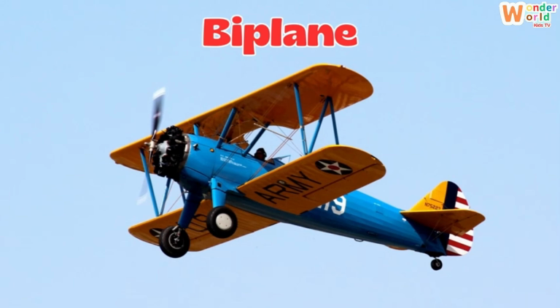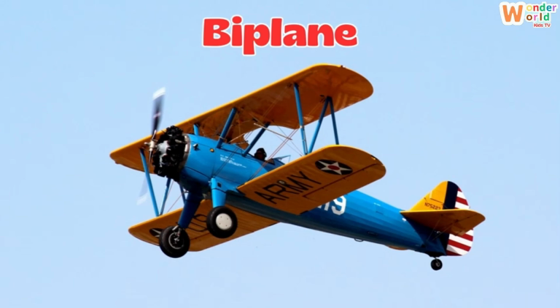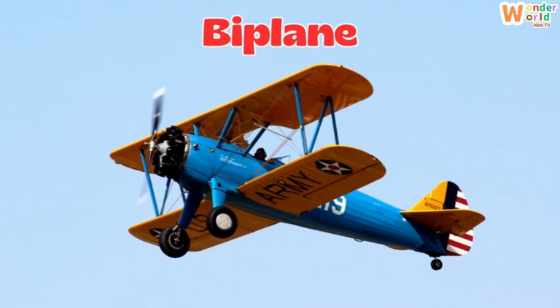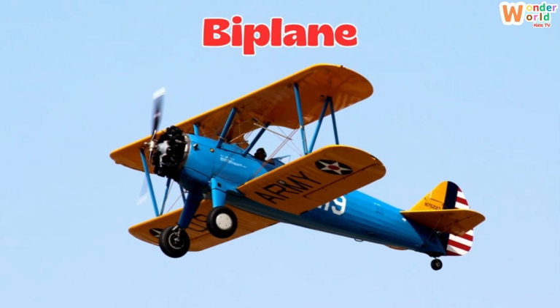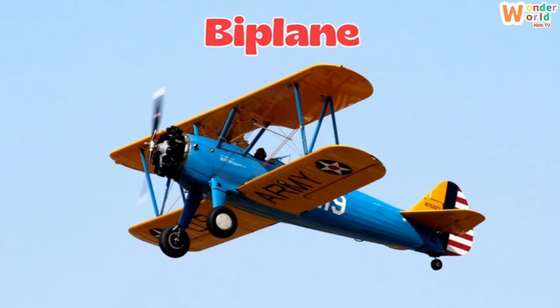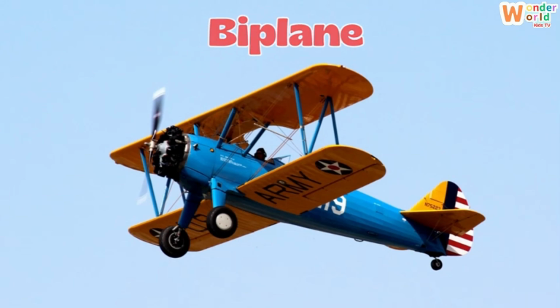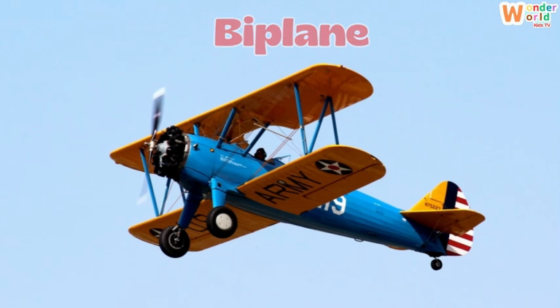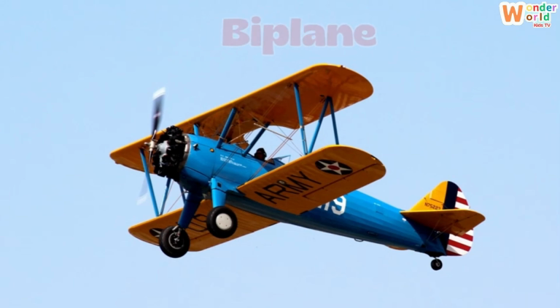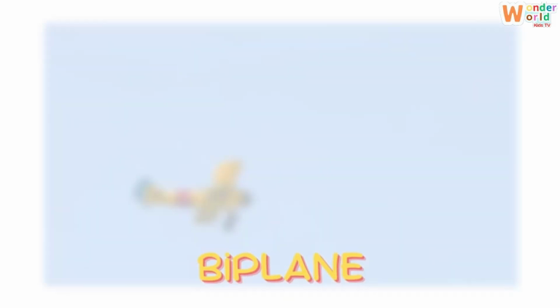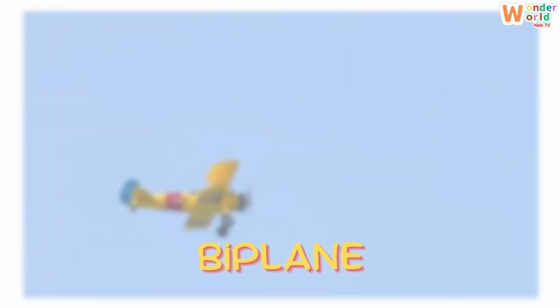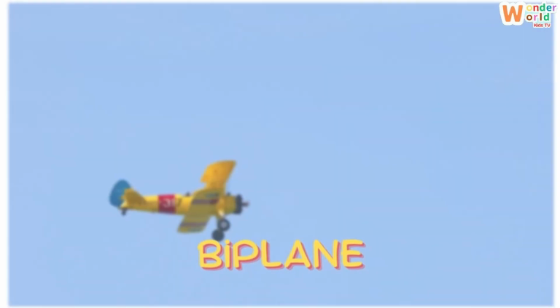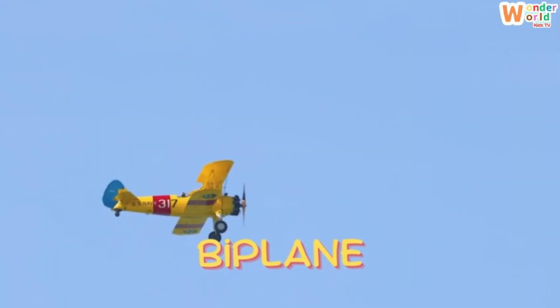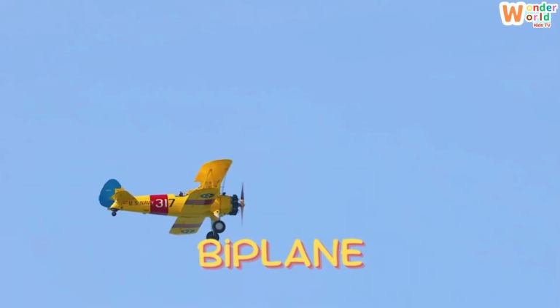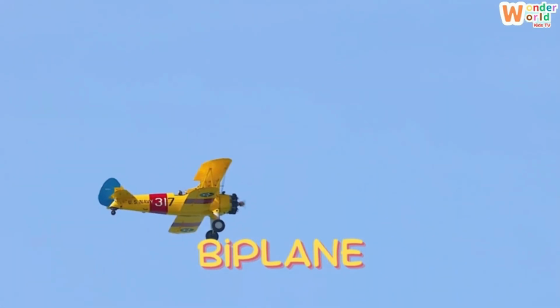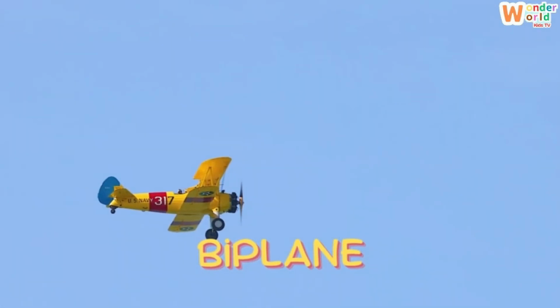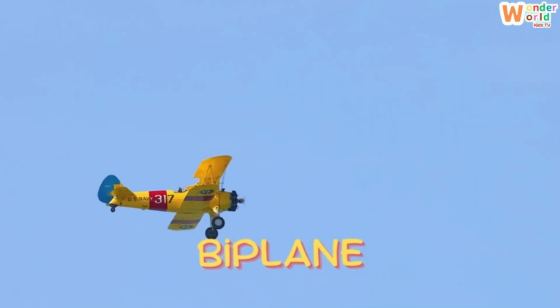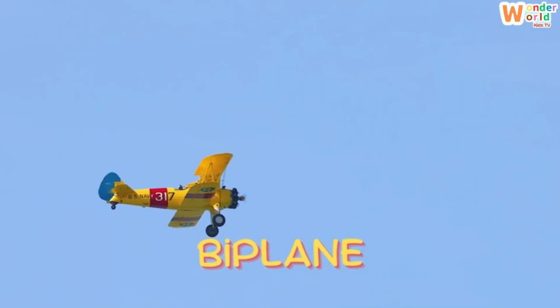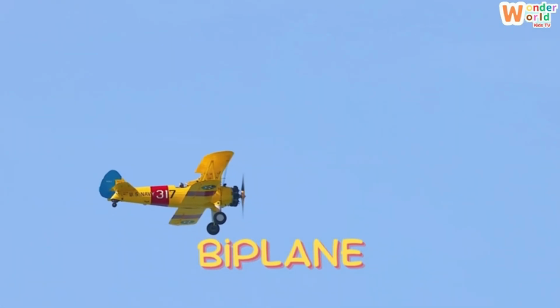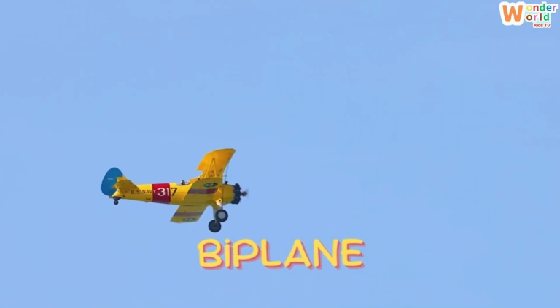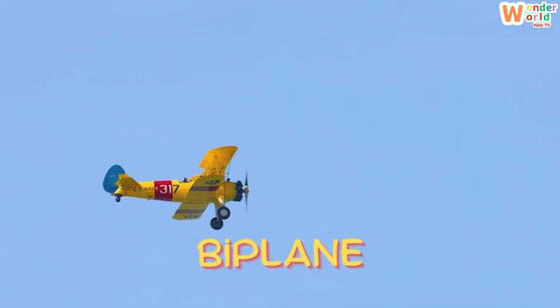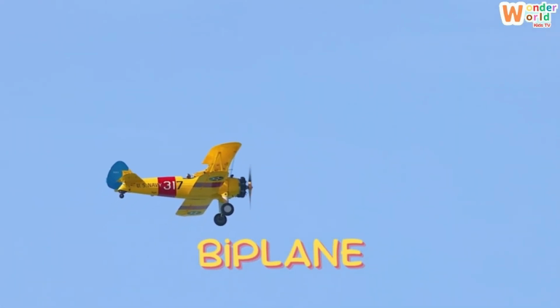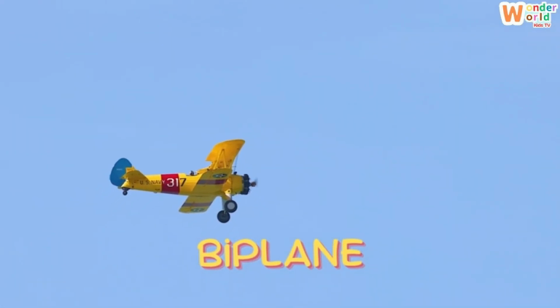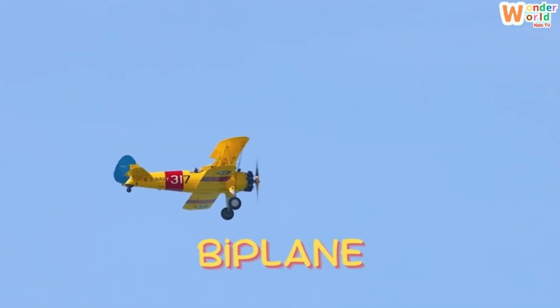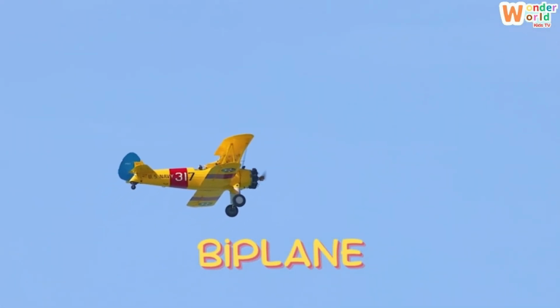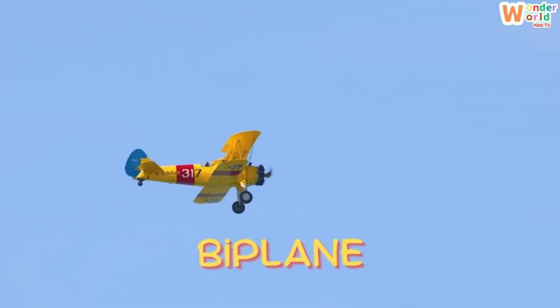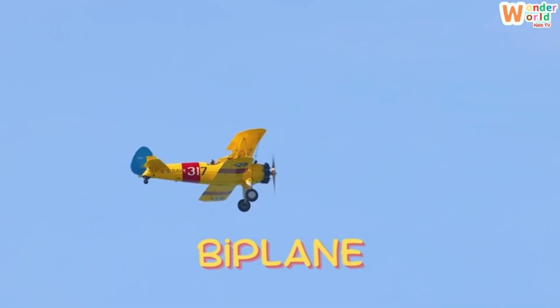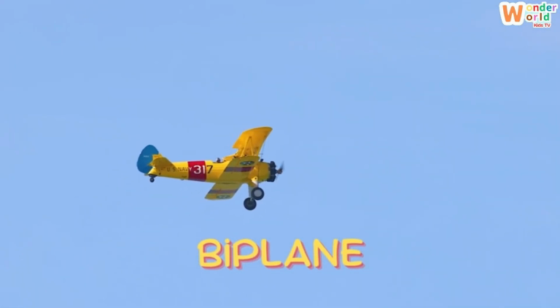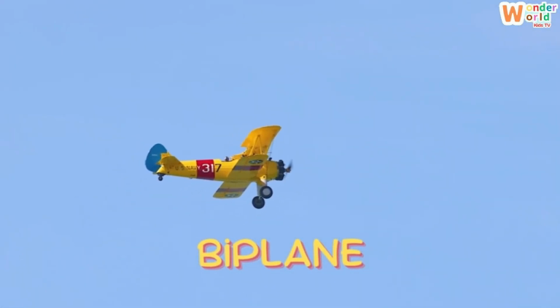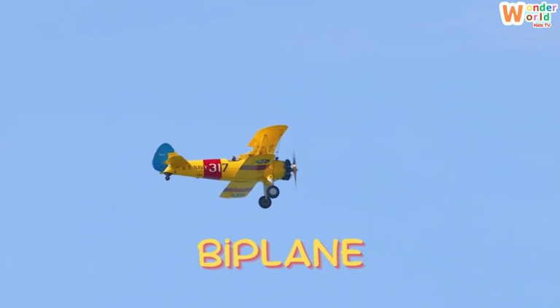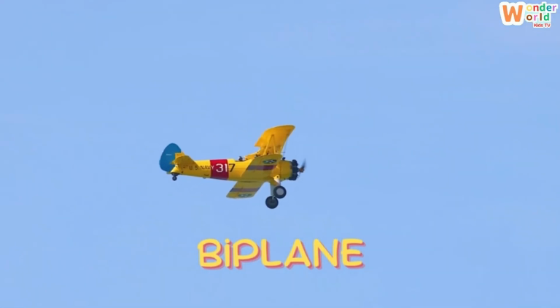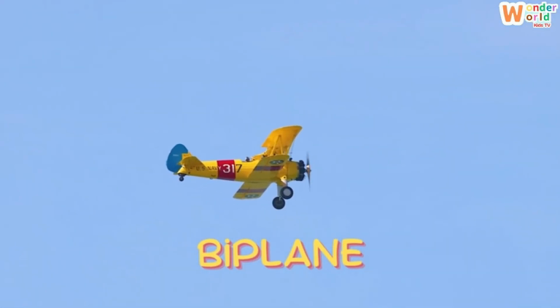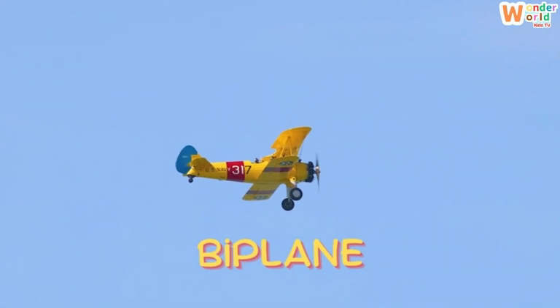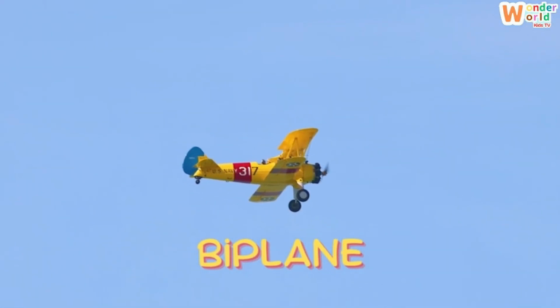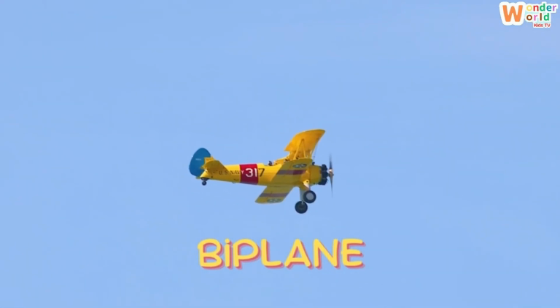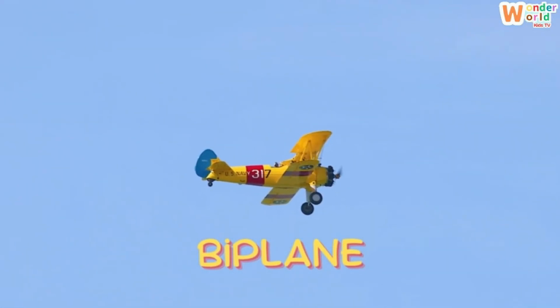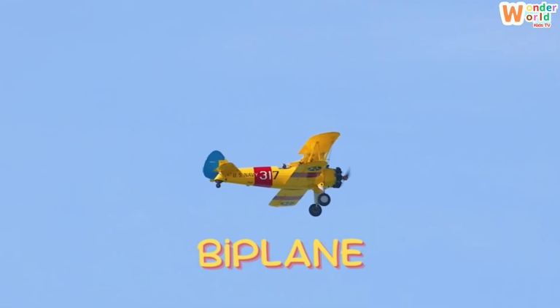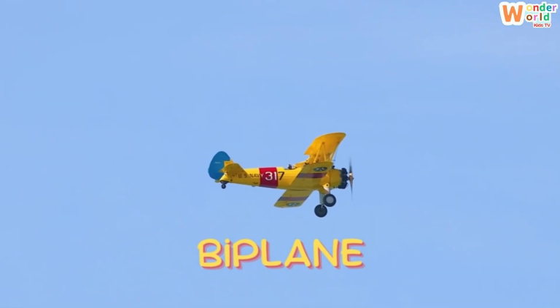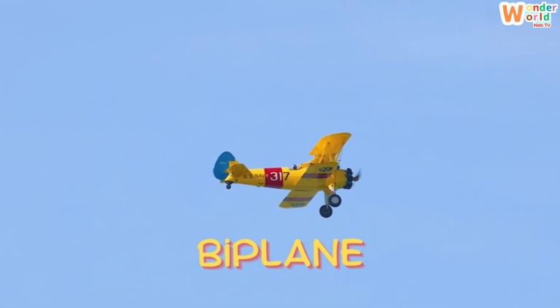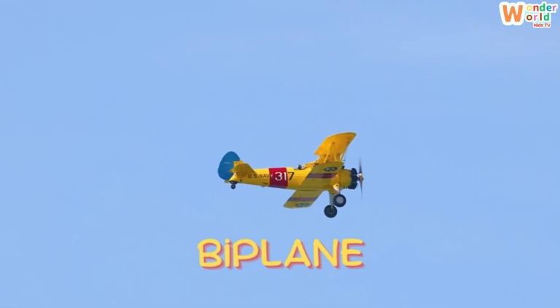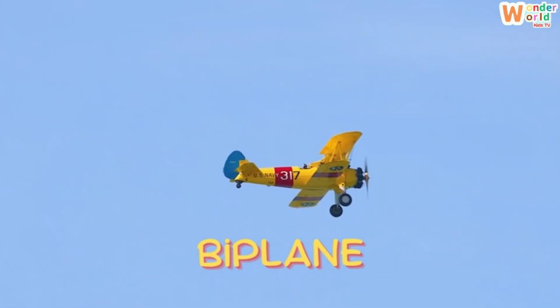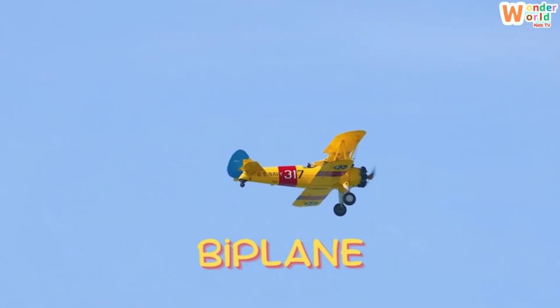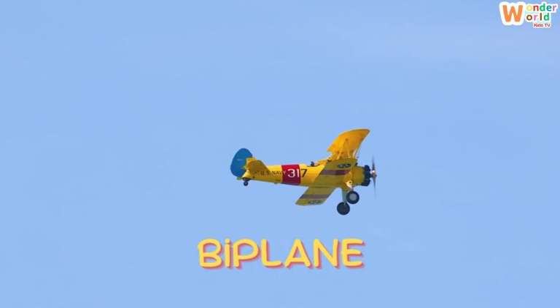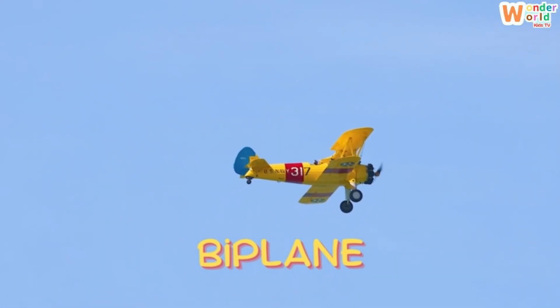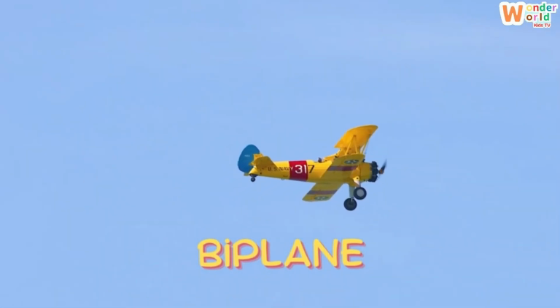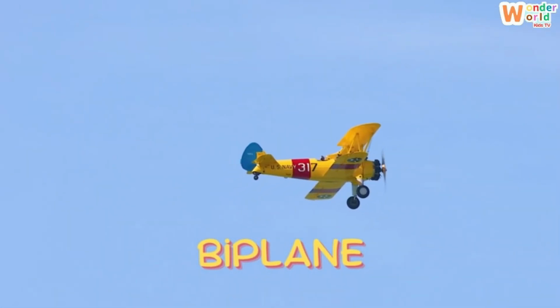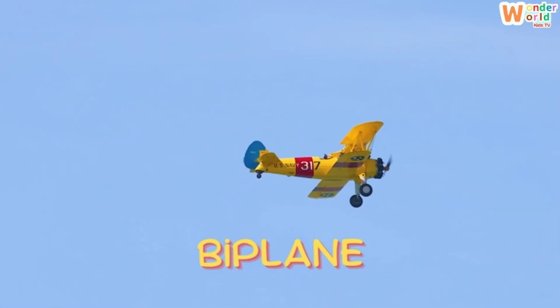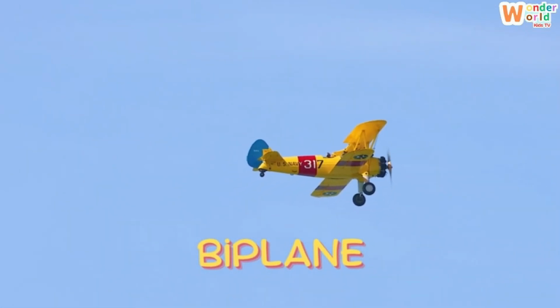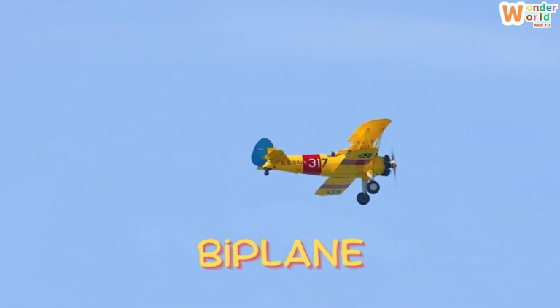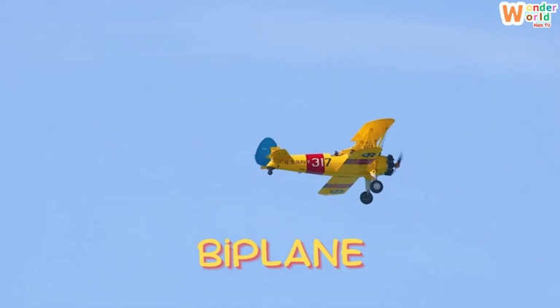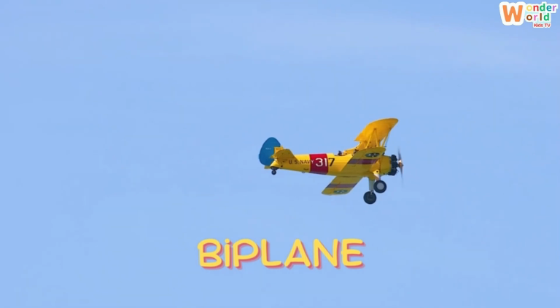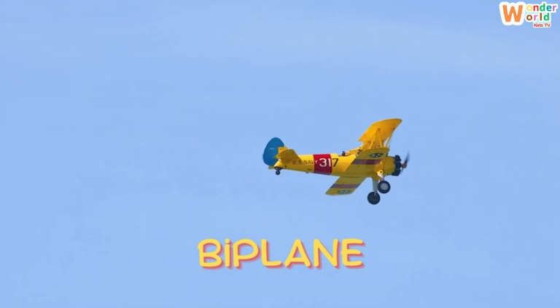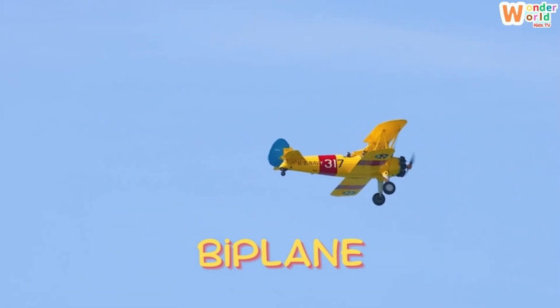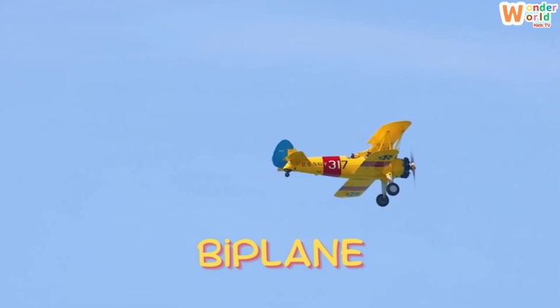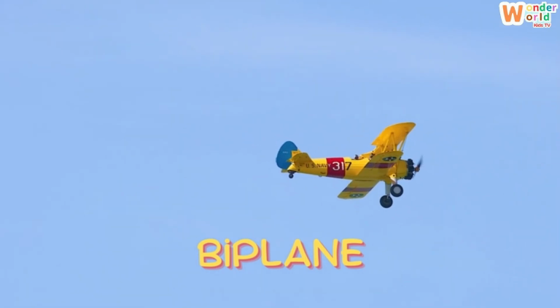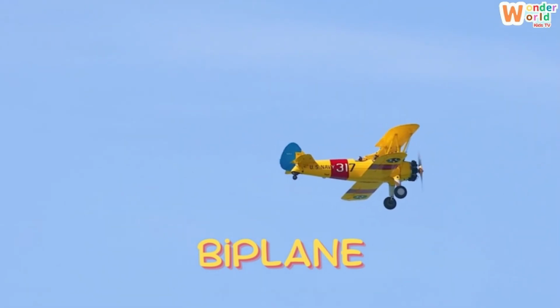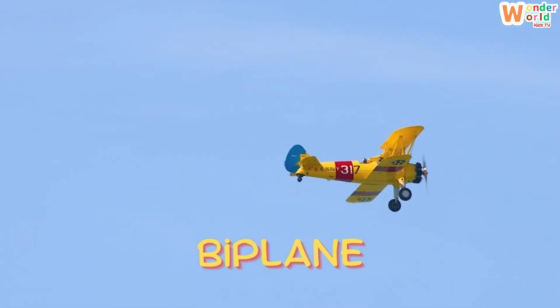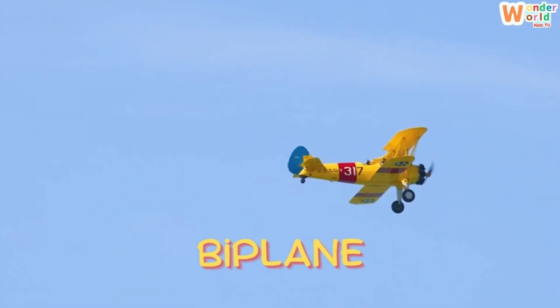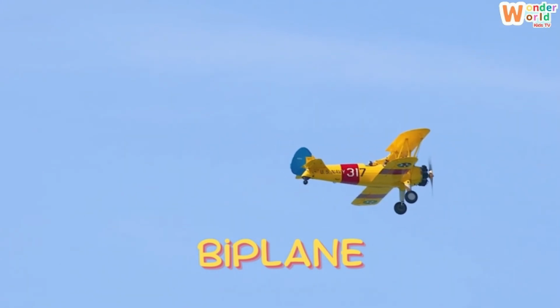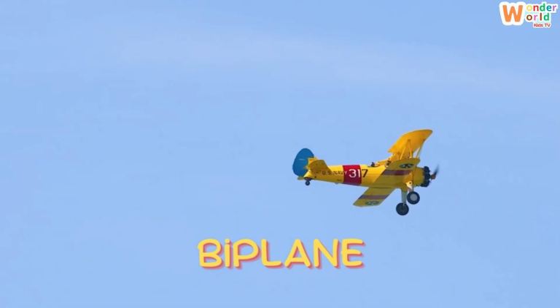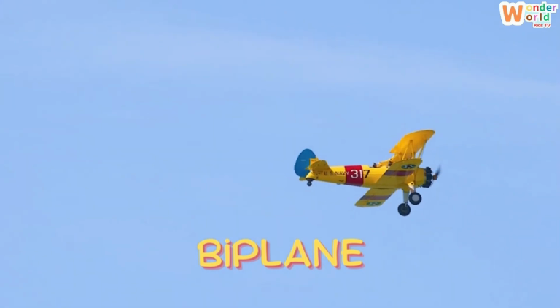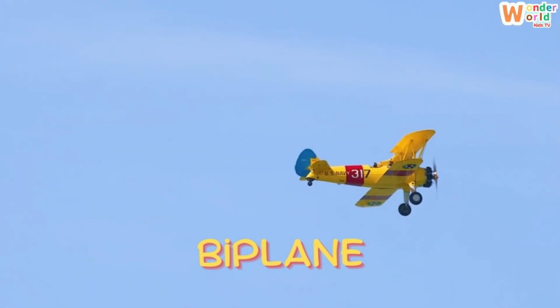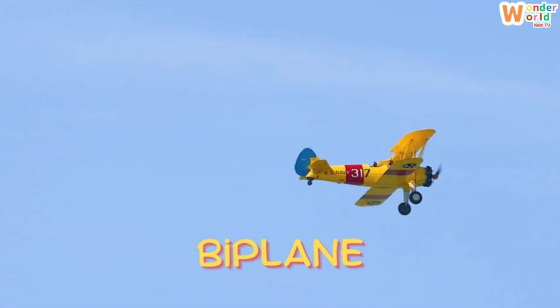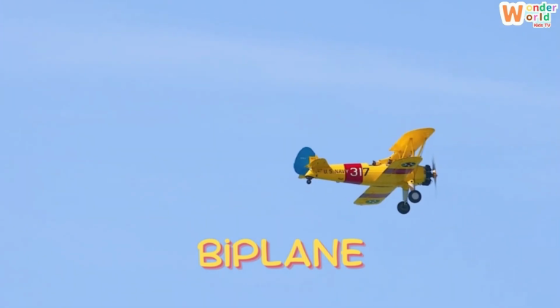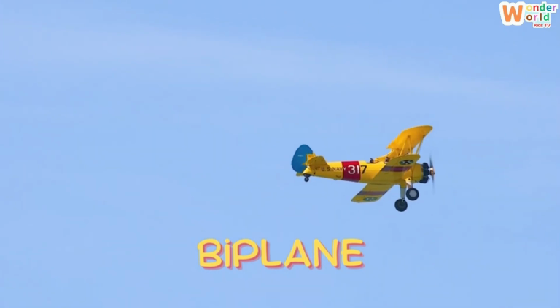Biplane. Here's a biplane — an old-style plane with two wings stacked one above the other.